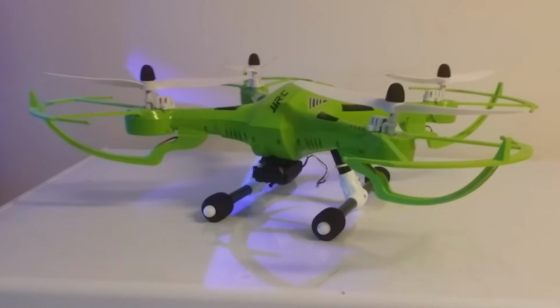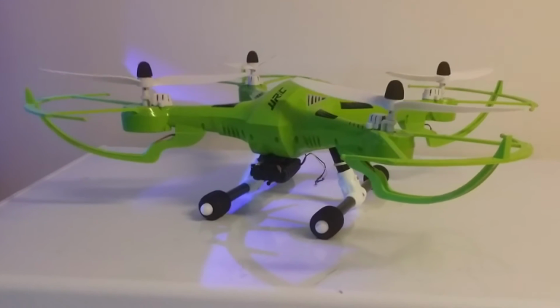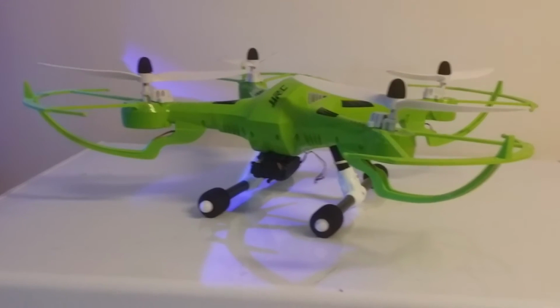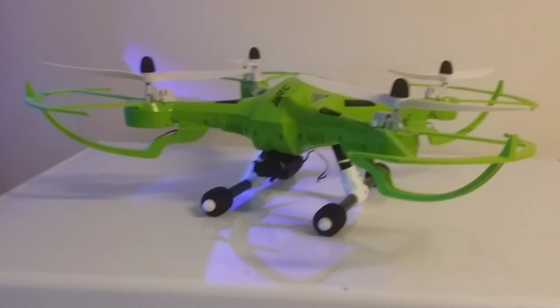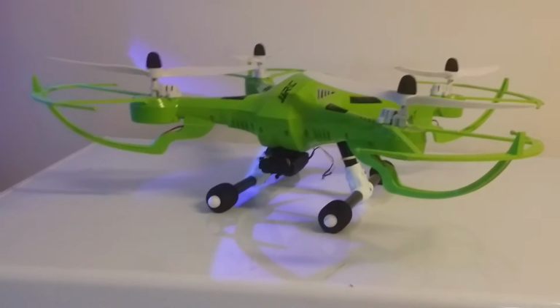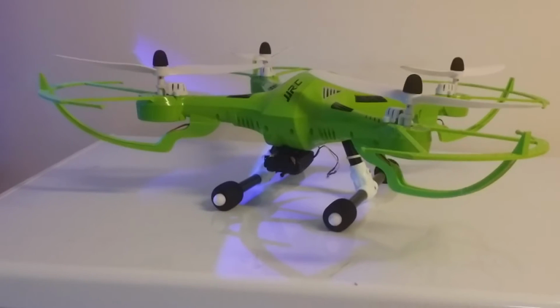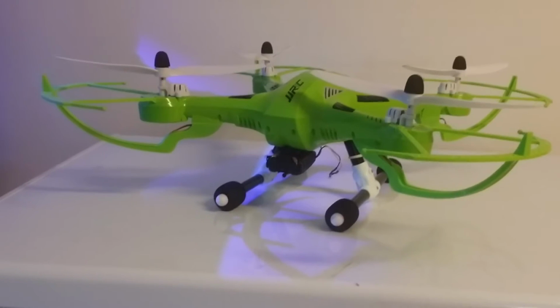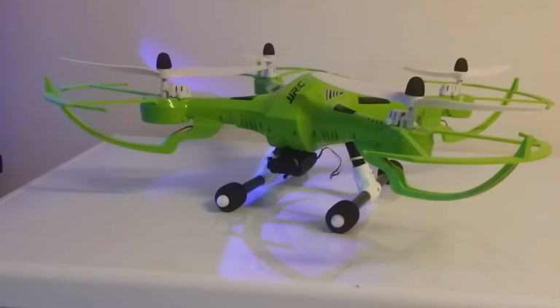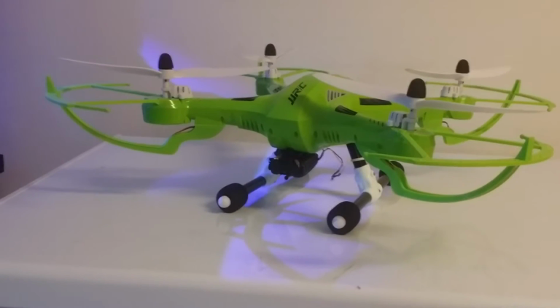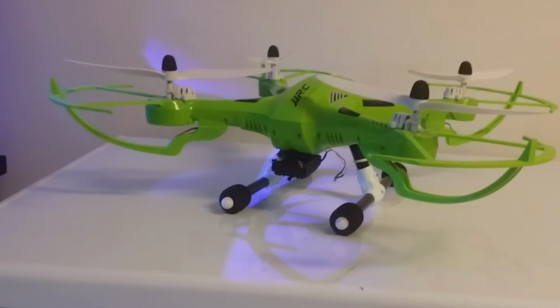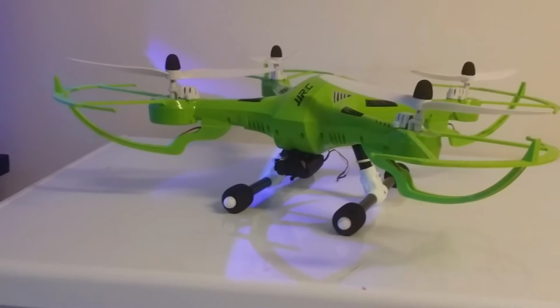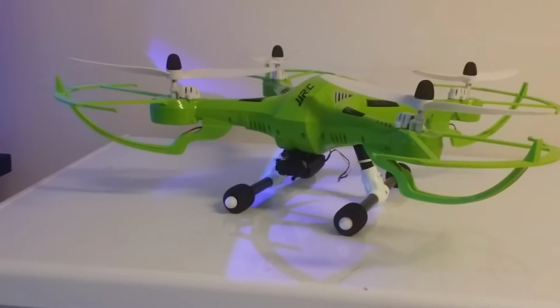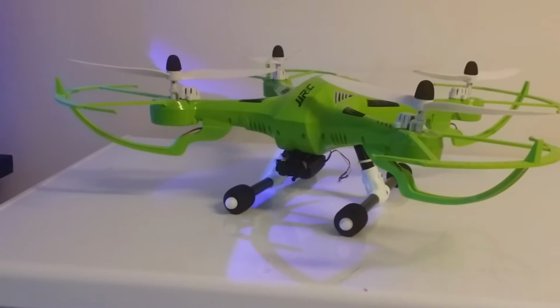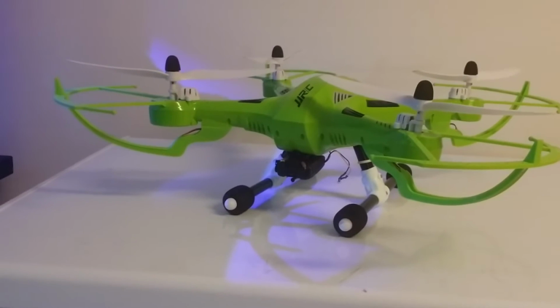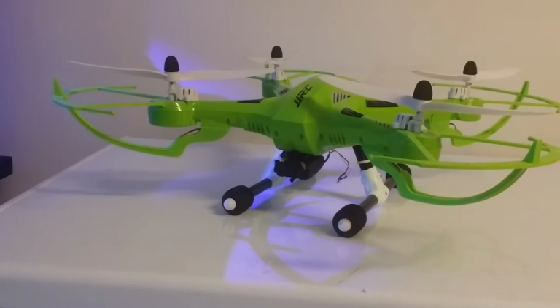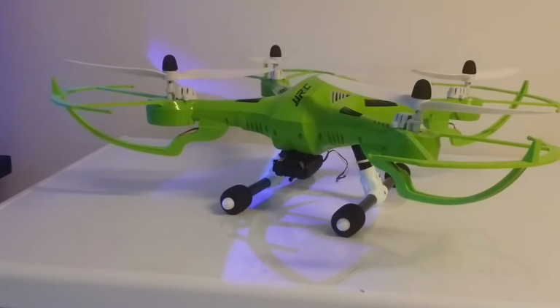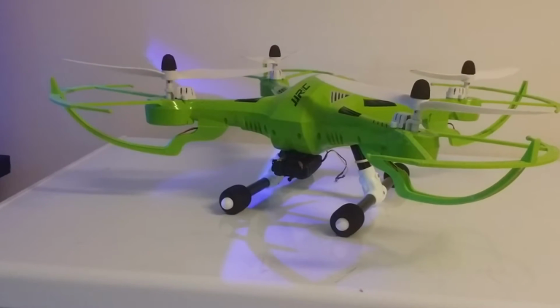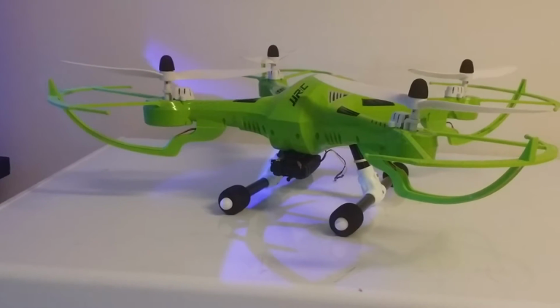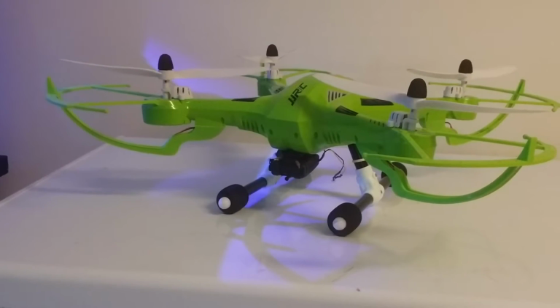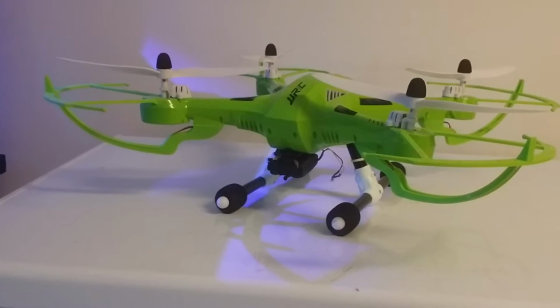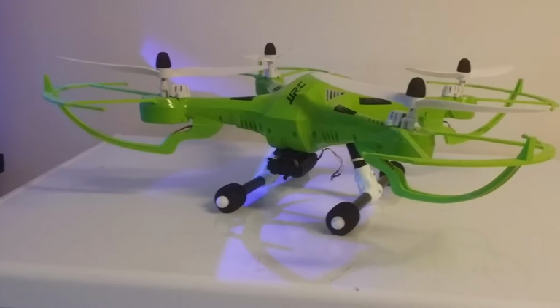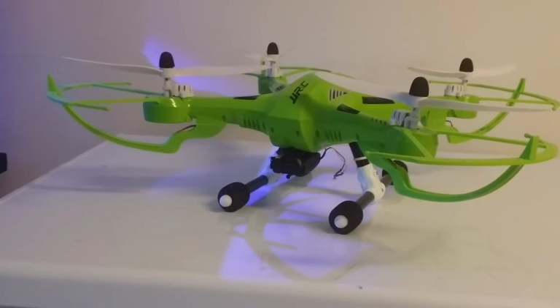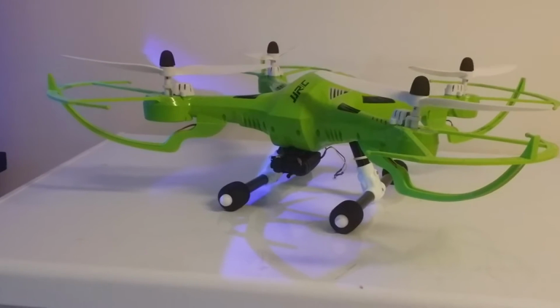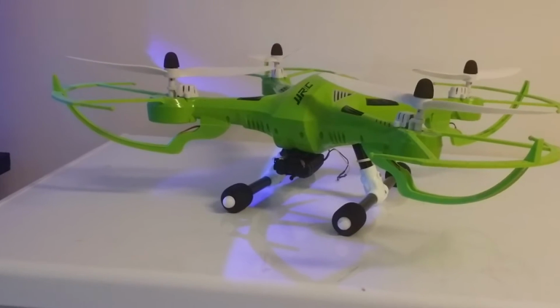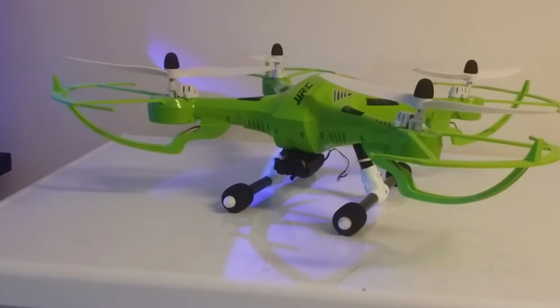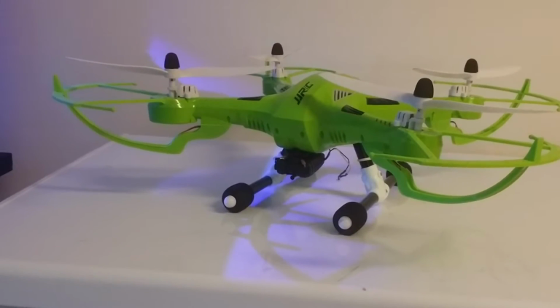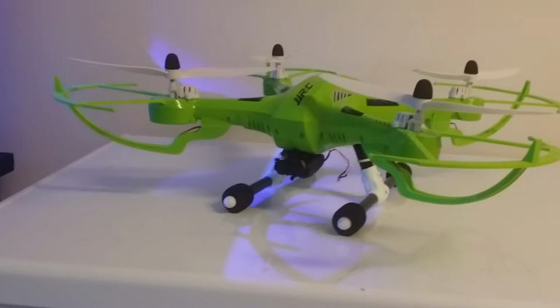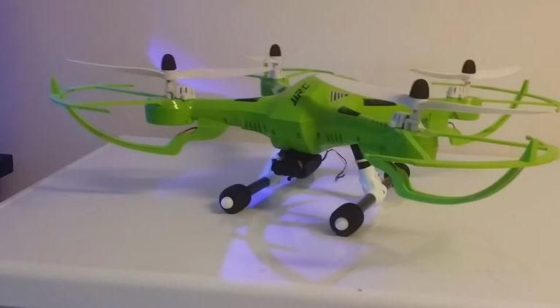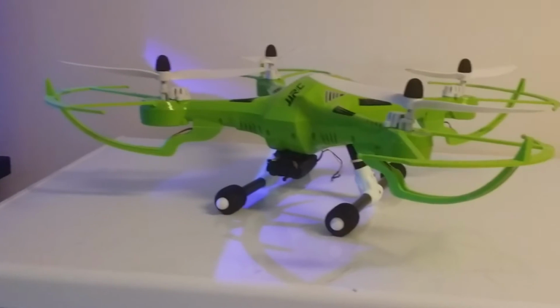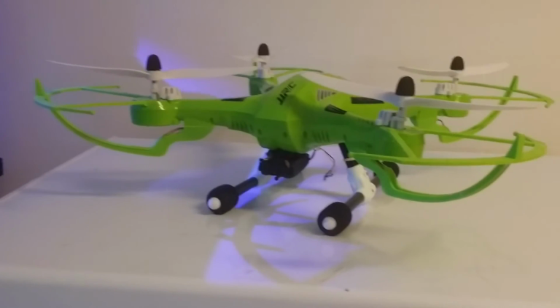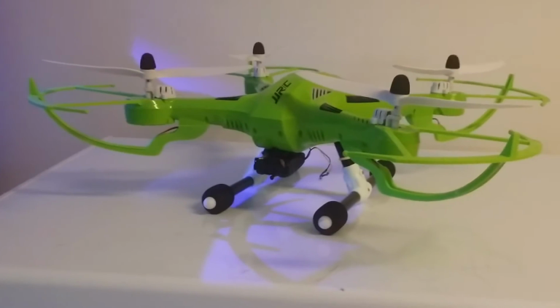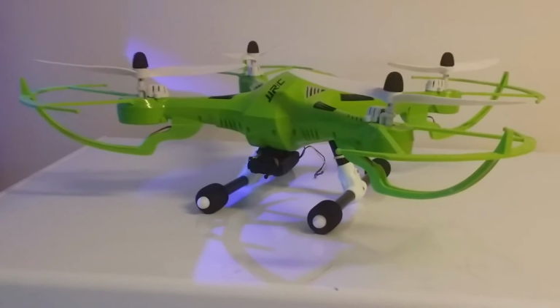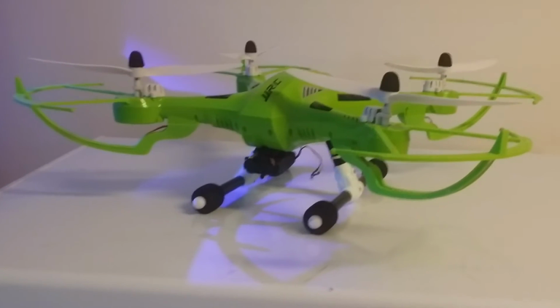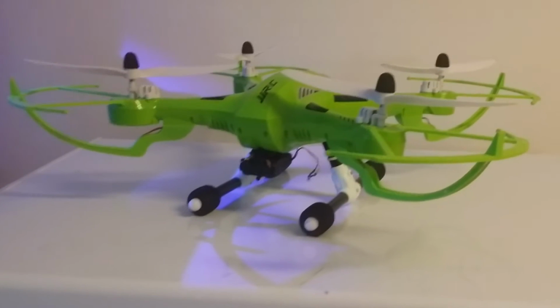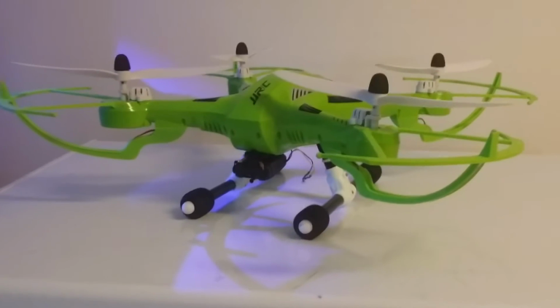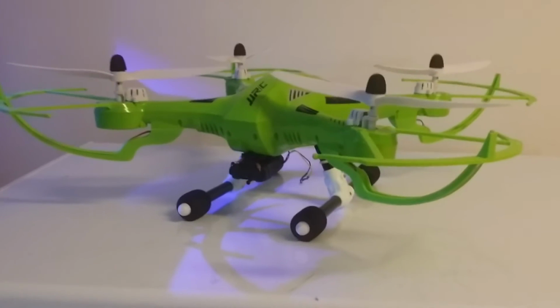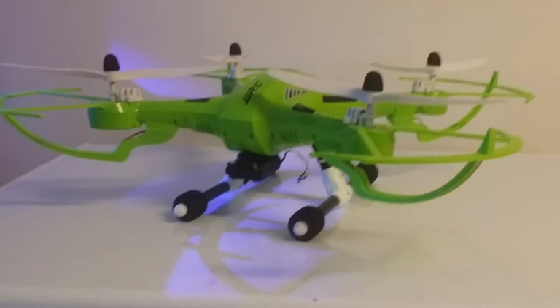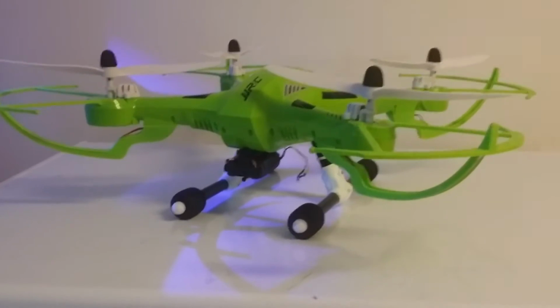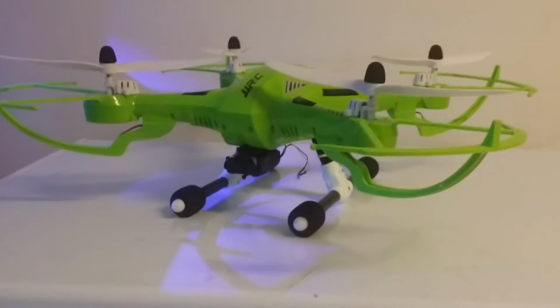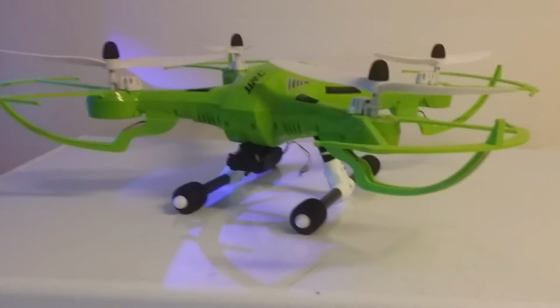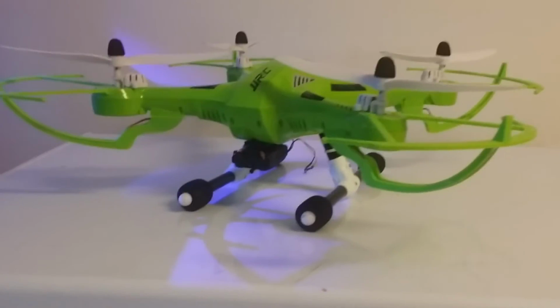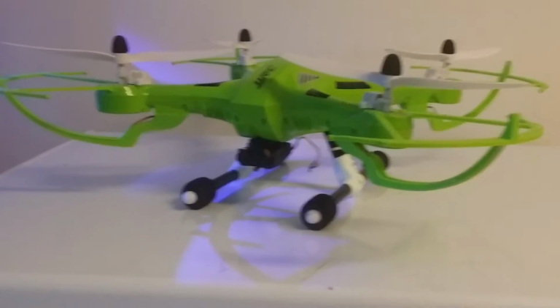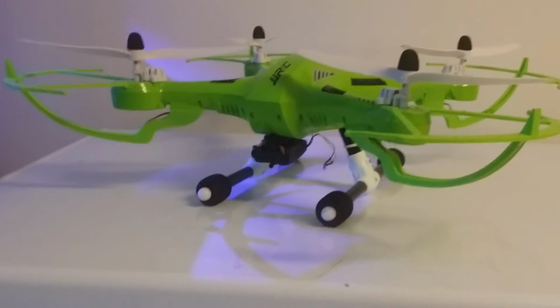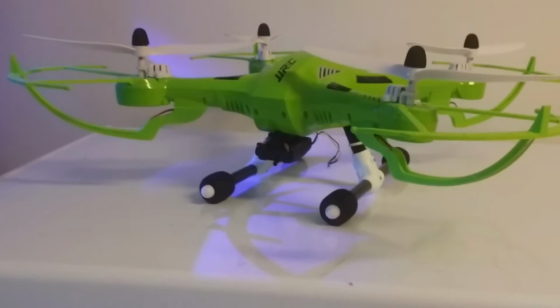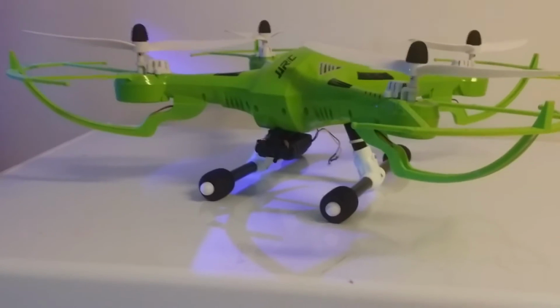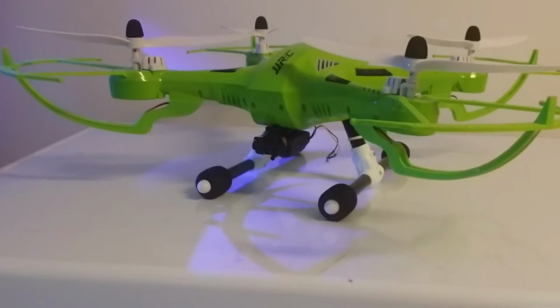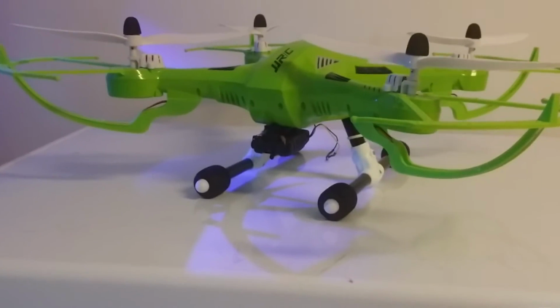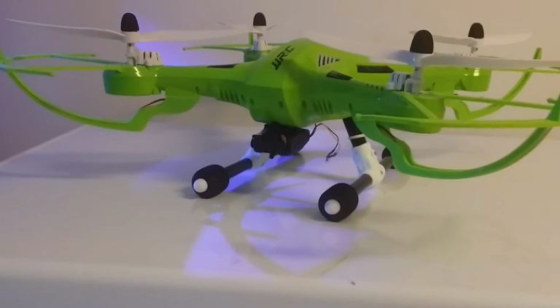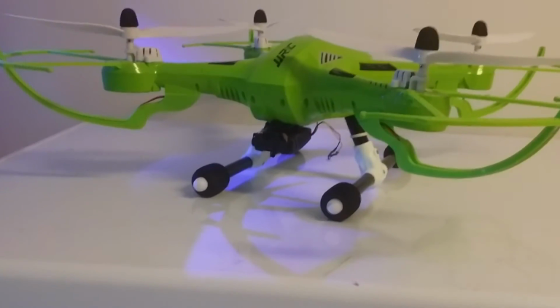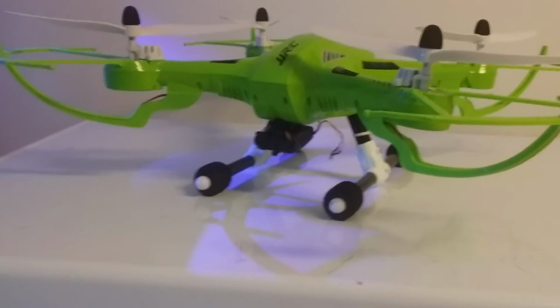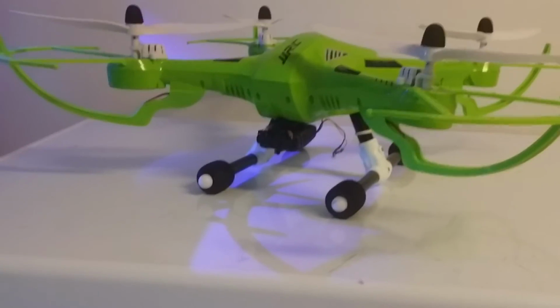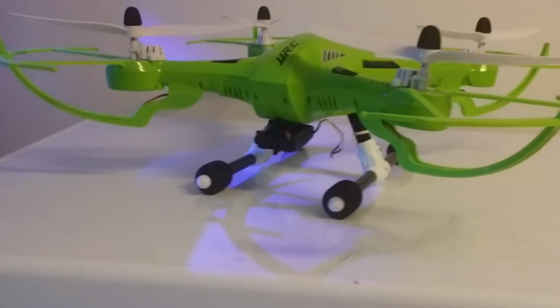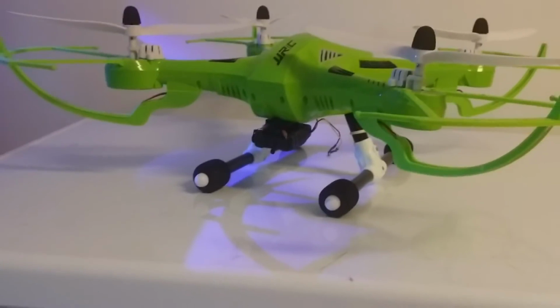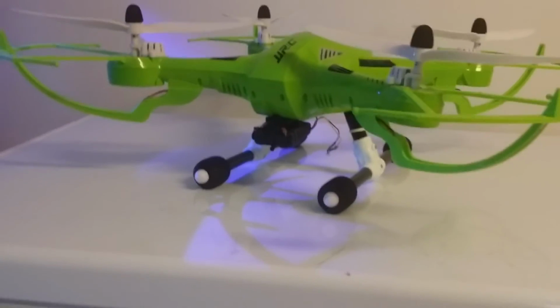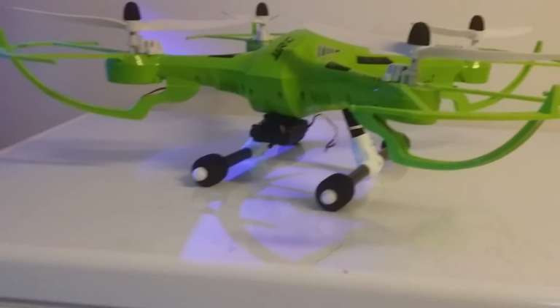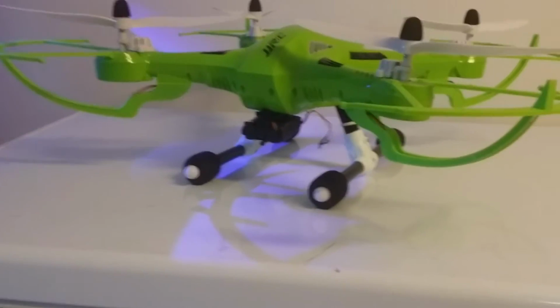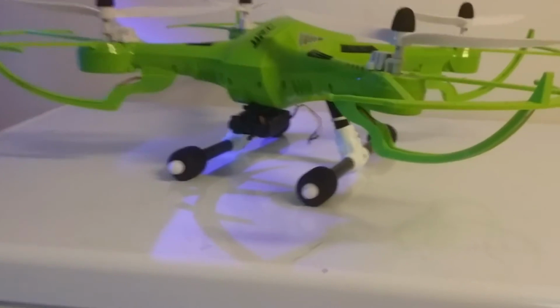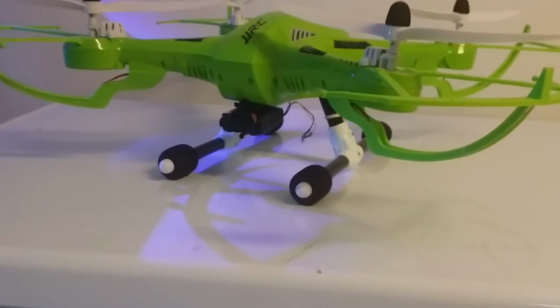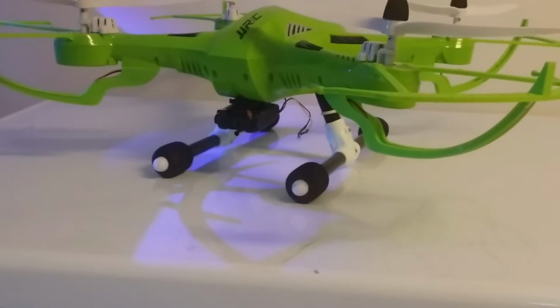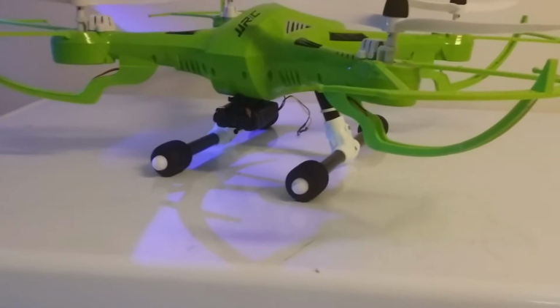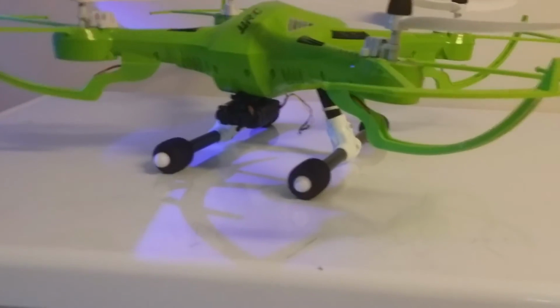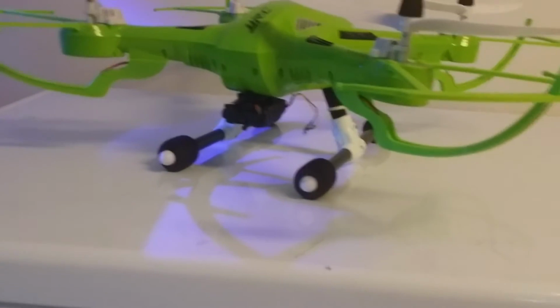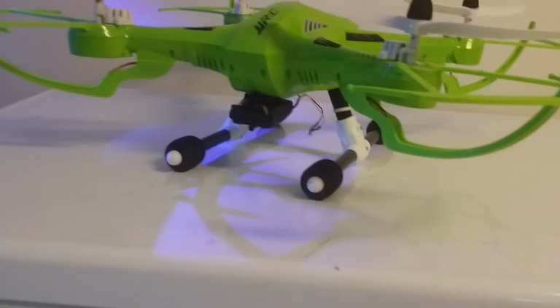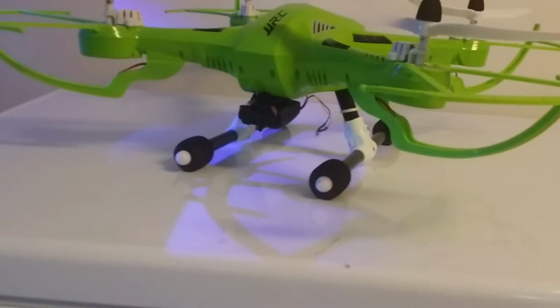Here's my modded JGRC H26. I've only cut the landing gear short — that's the only mod to the actual quad that I've done.